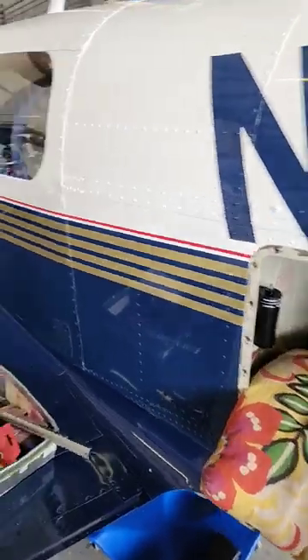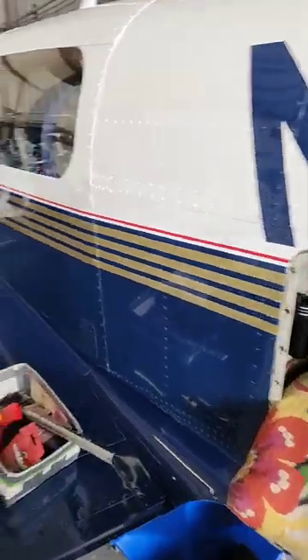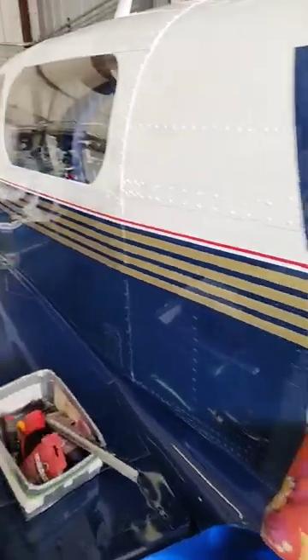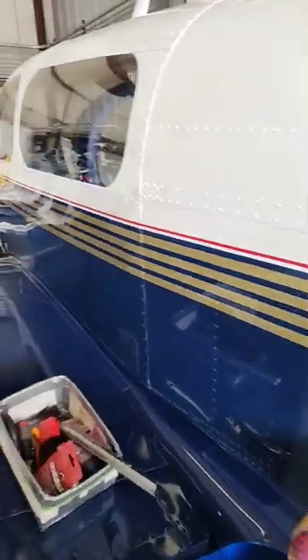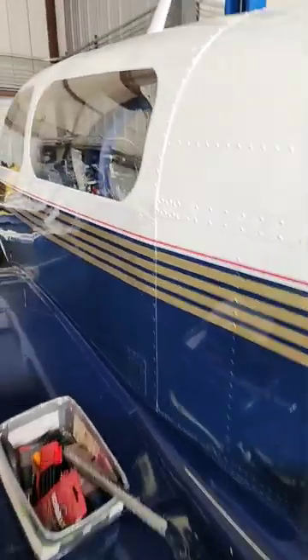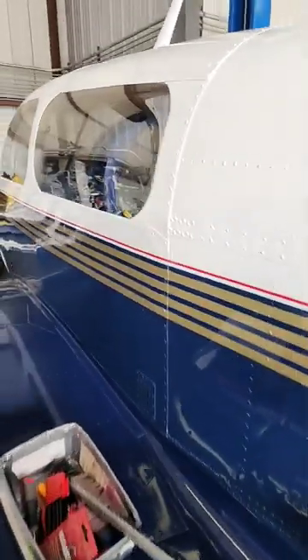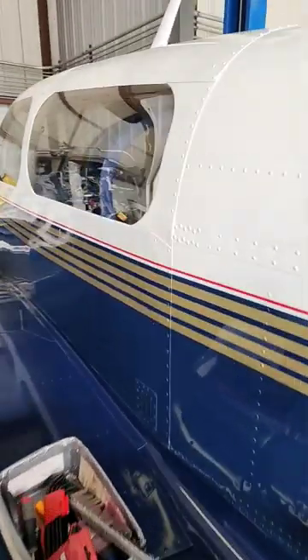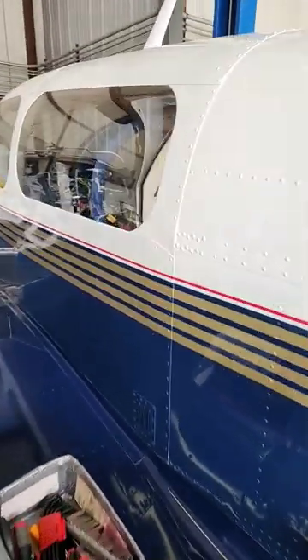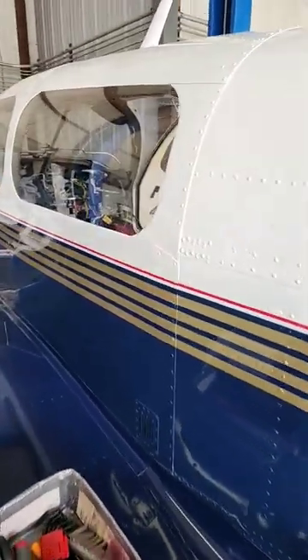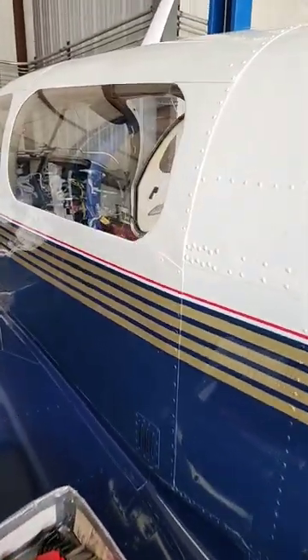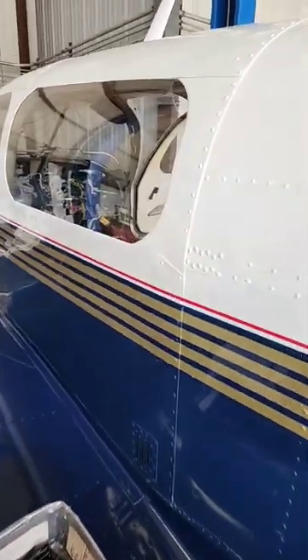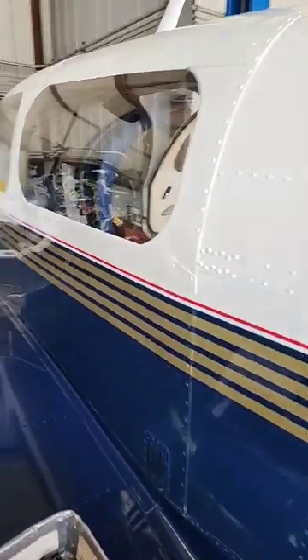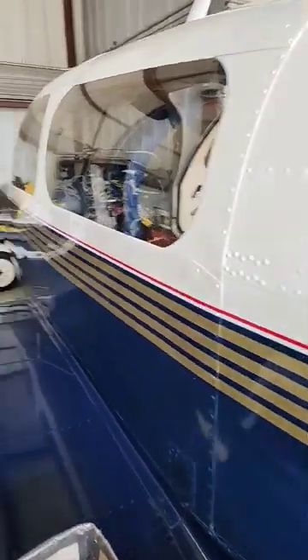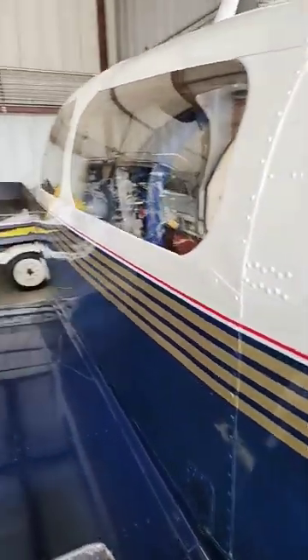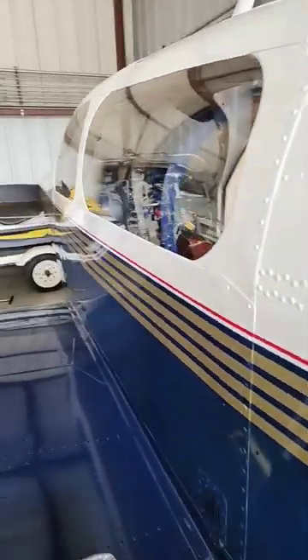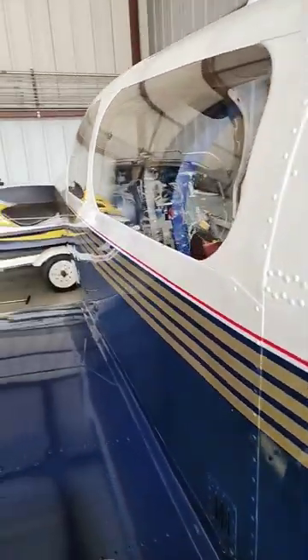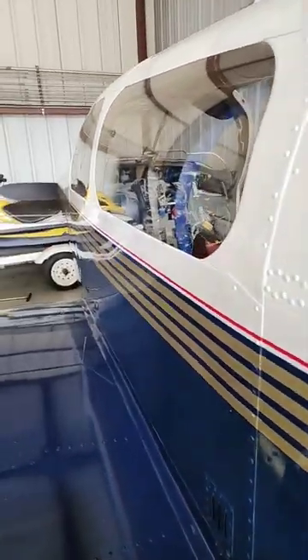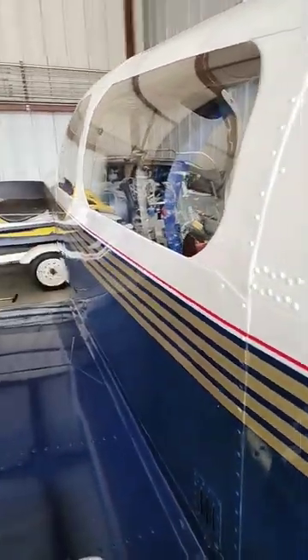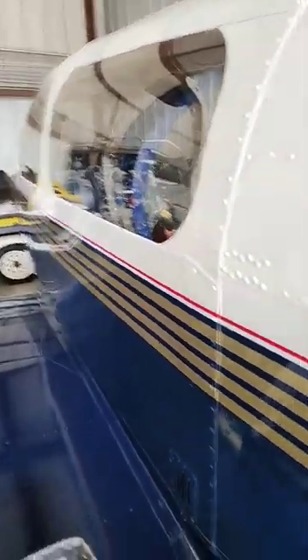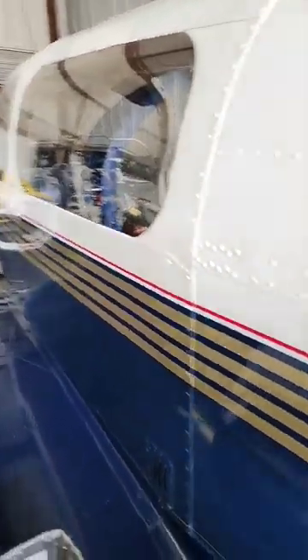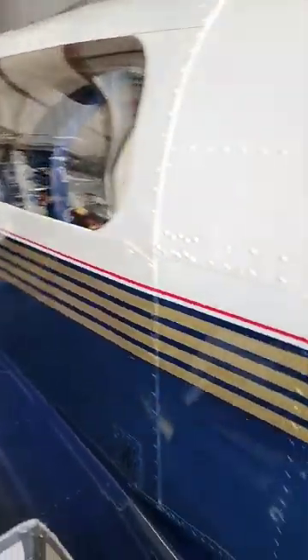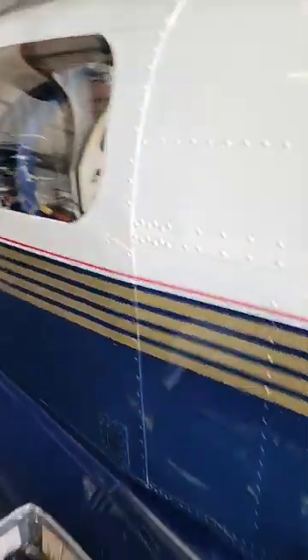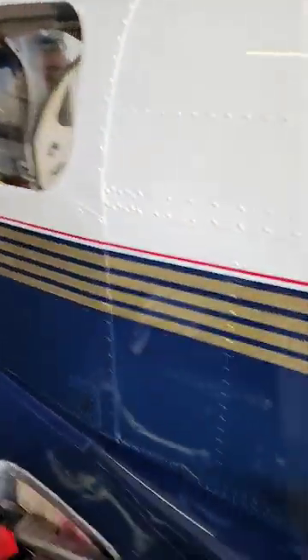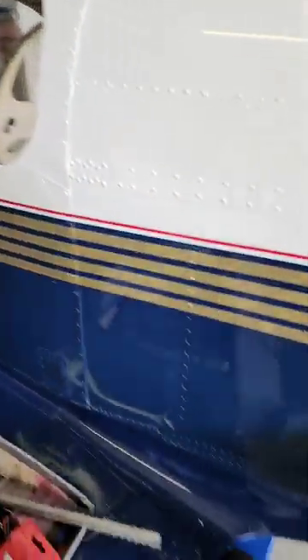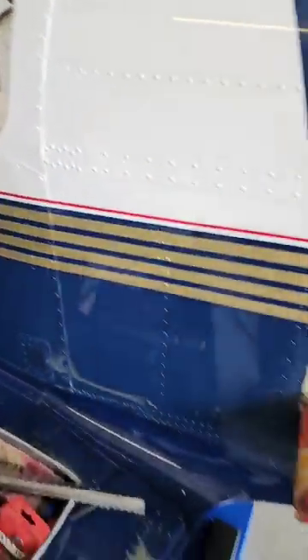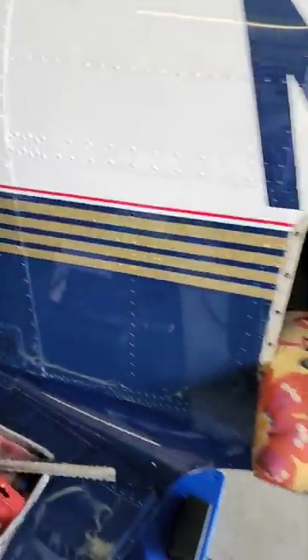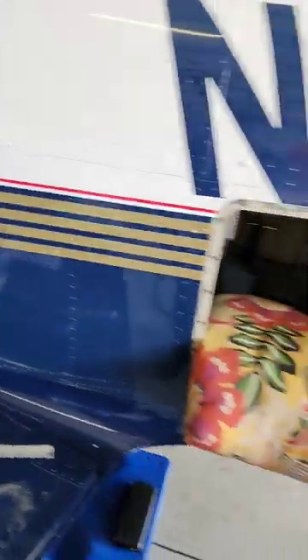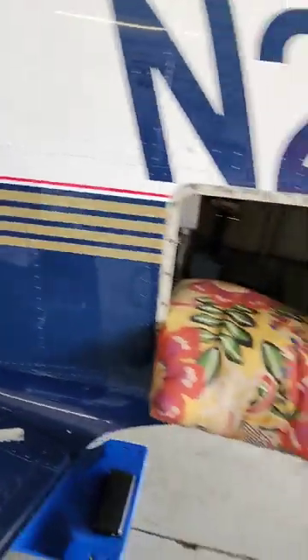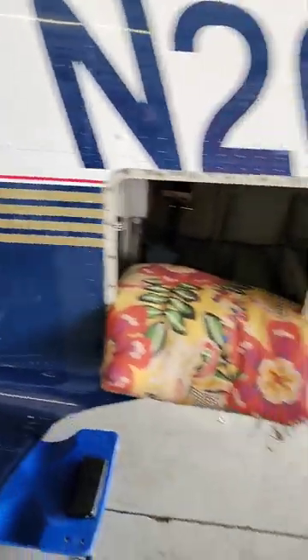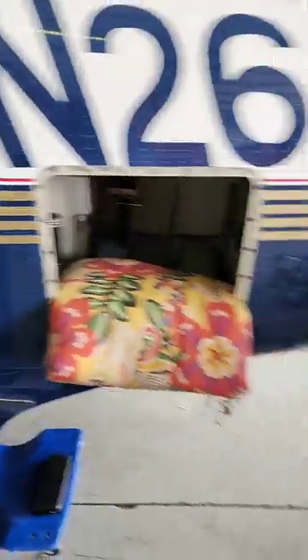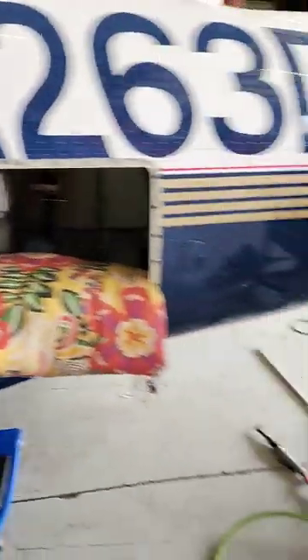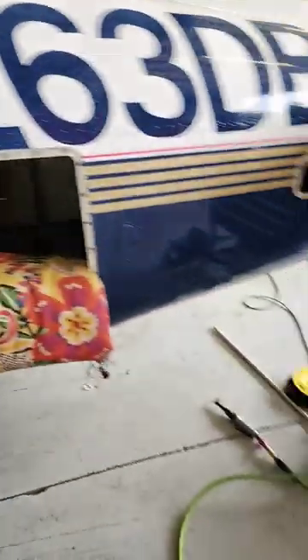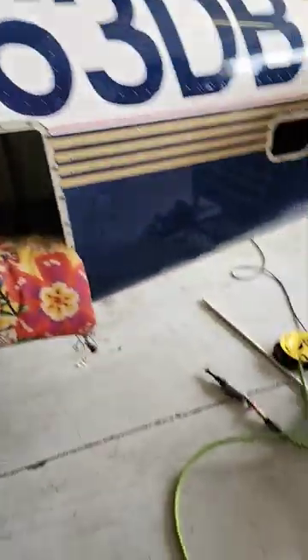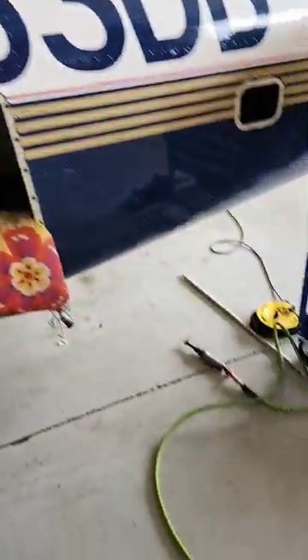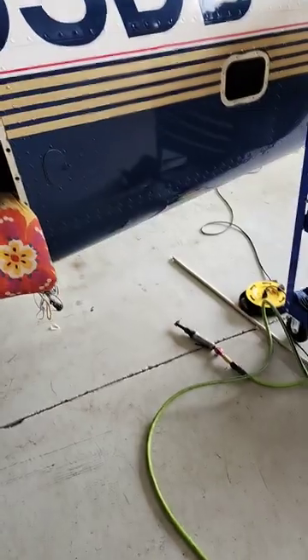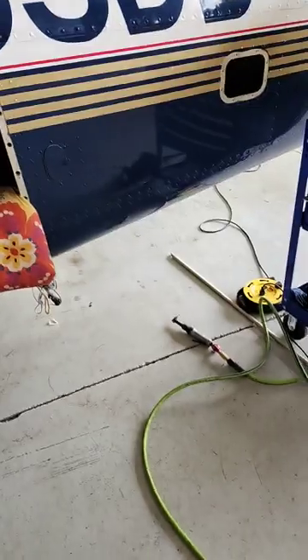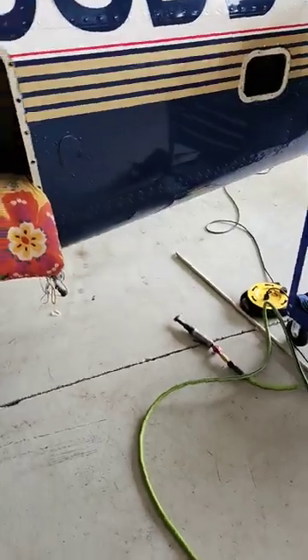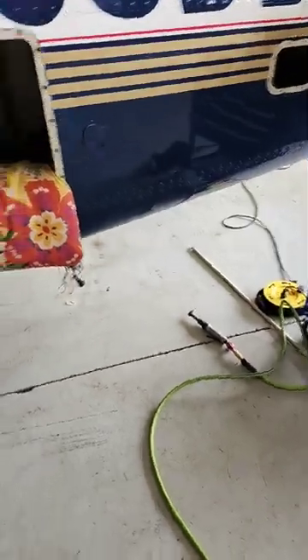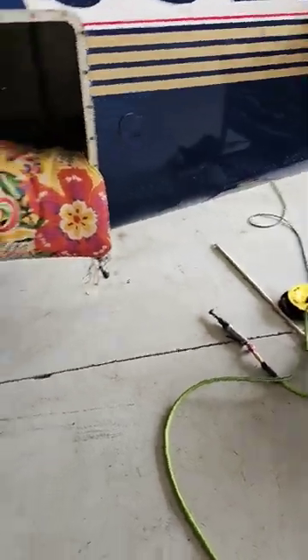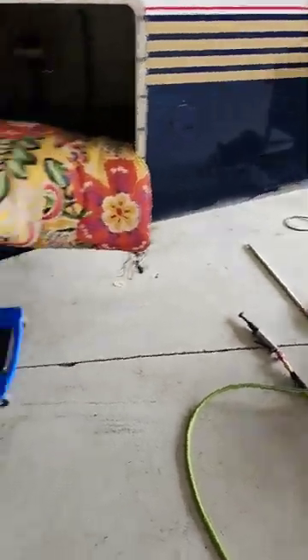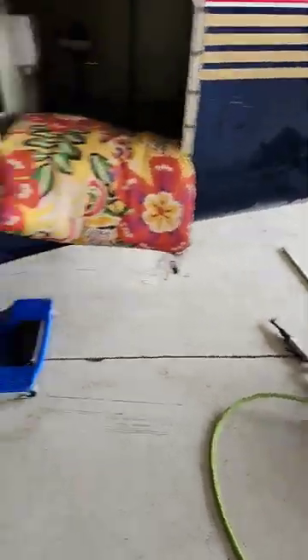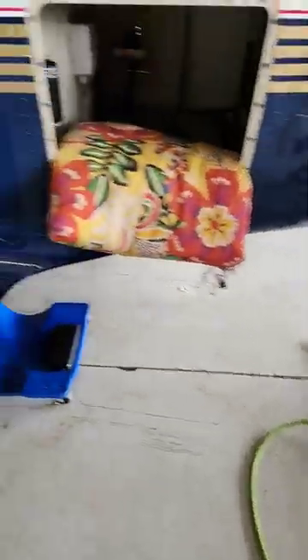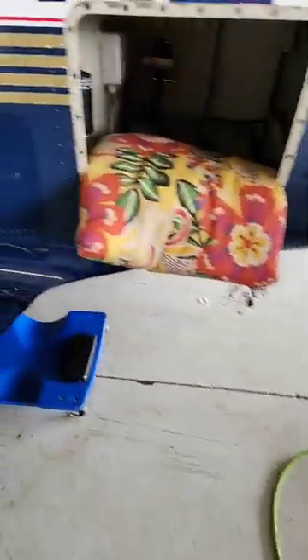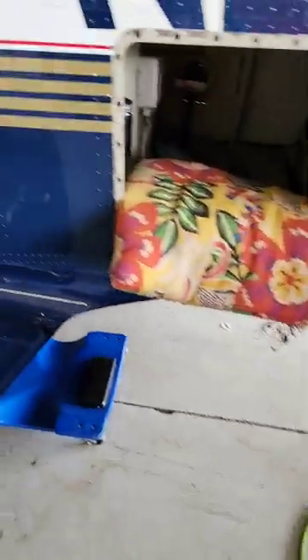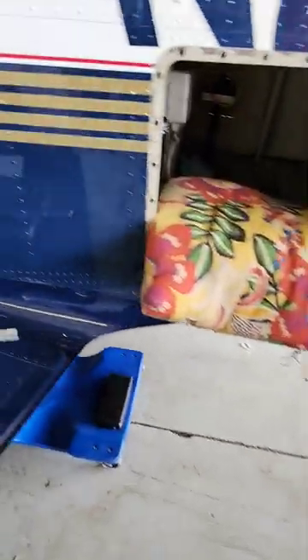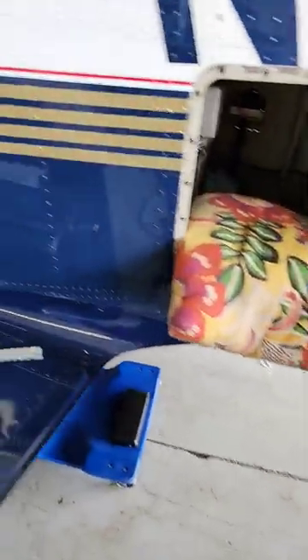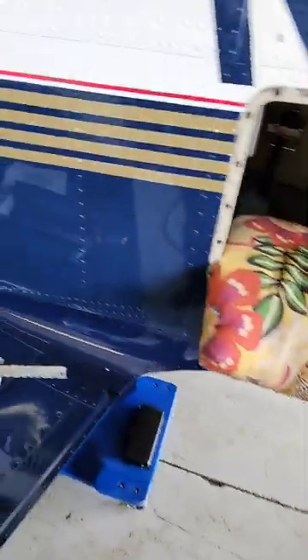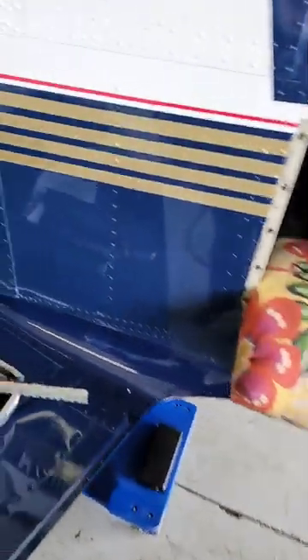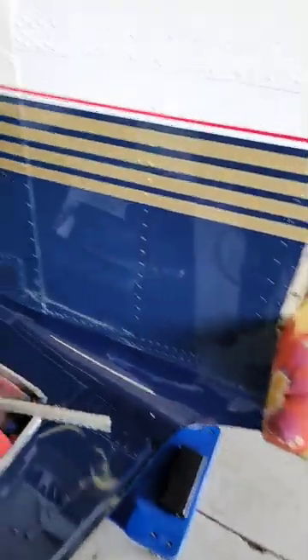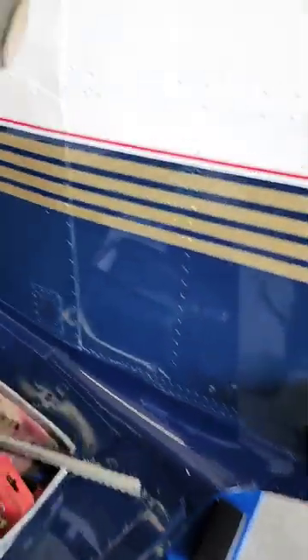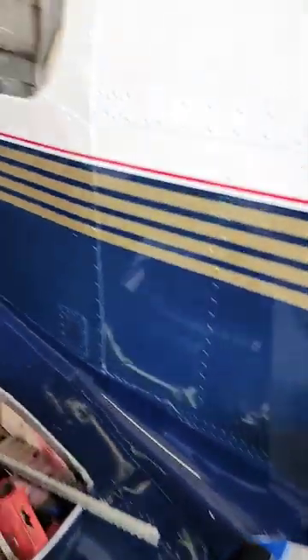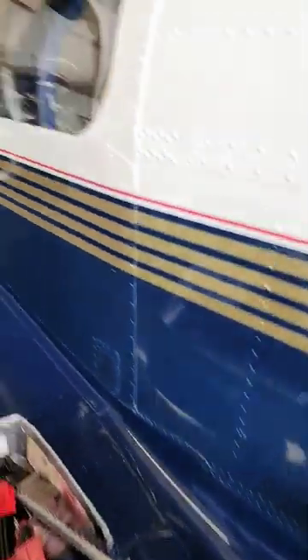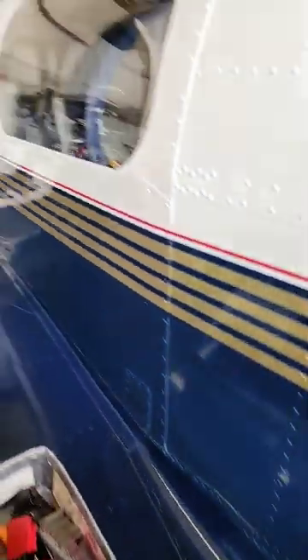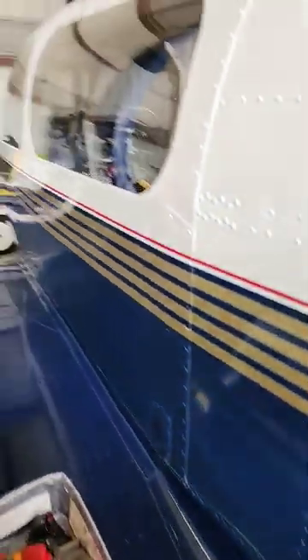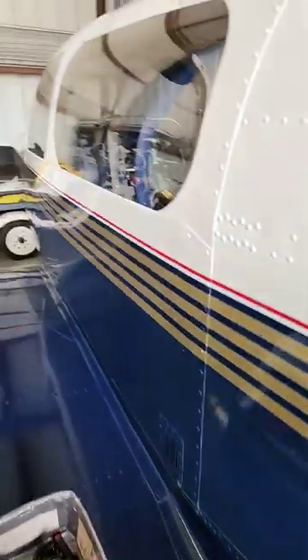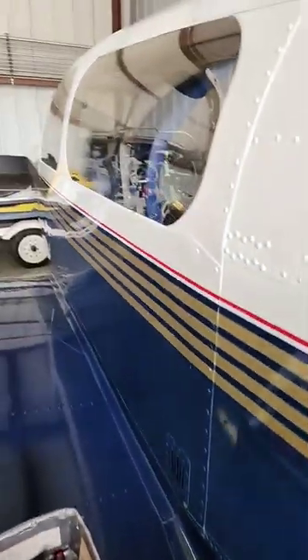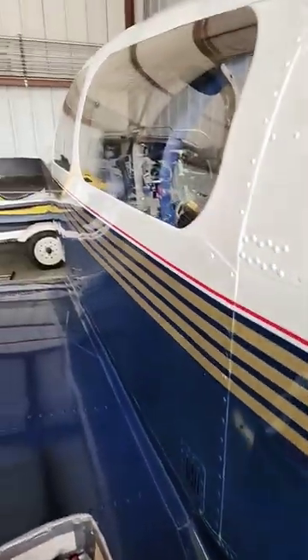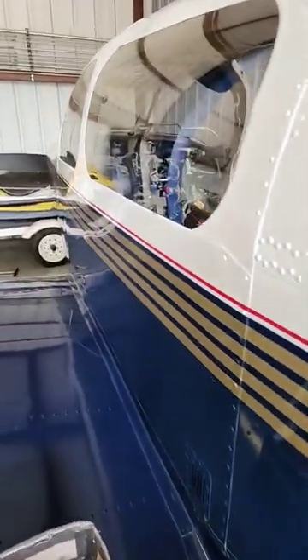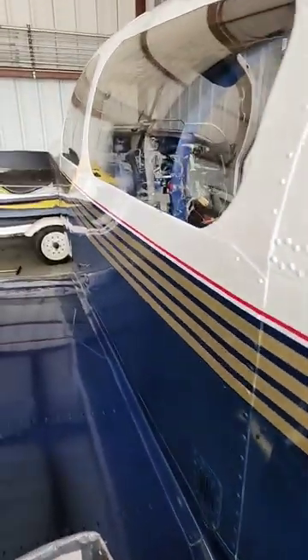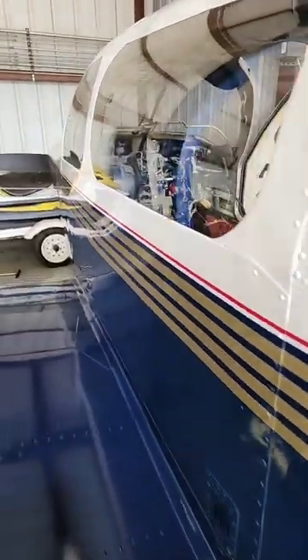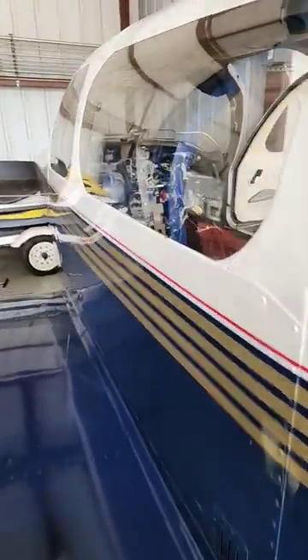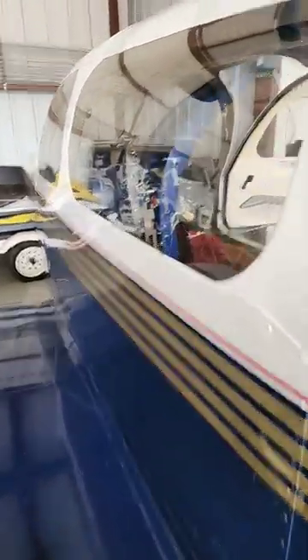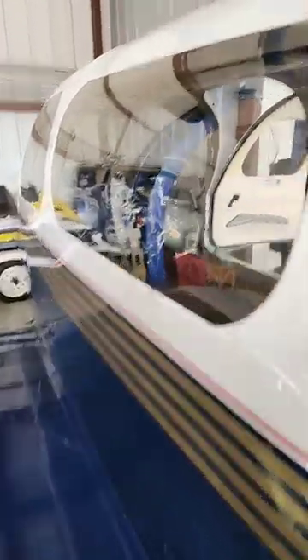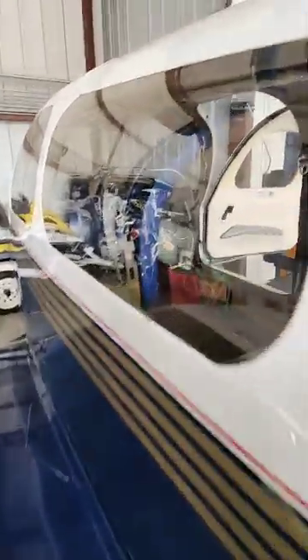Hey everybody, WingSparky here. Just wanted to give you all an update on the K-model that we're doing on the Autopilot and G3S upgrade.